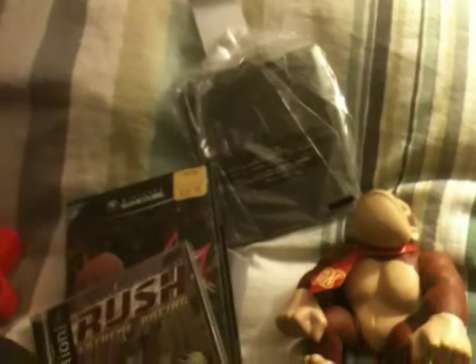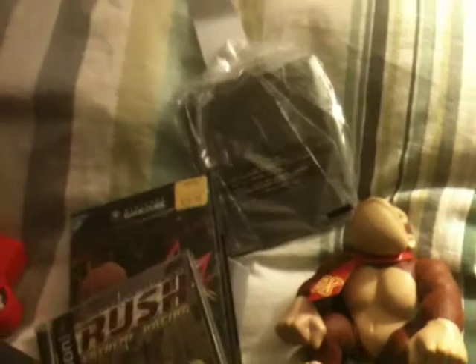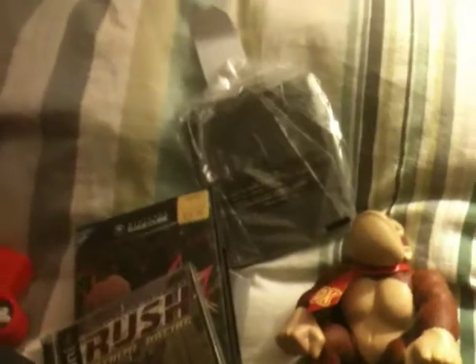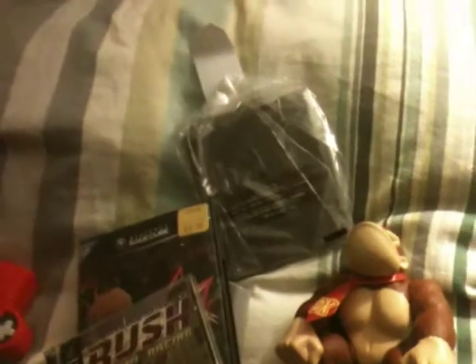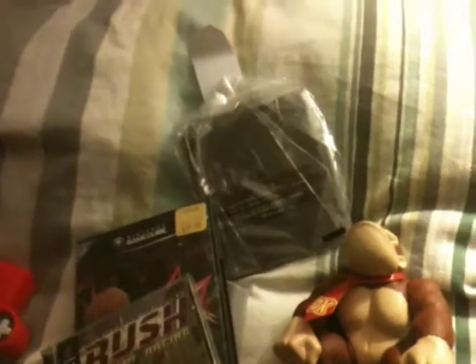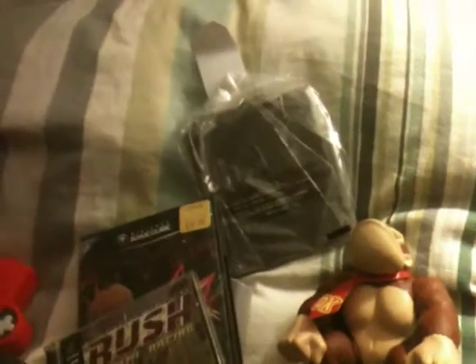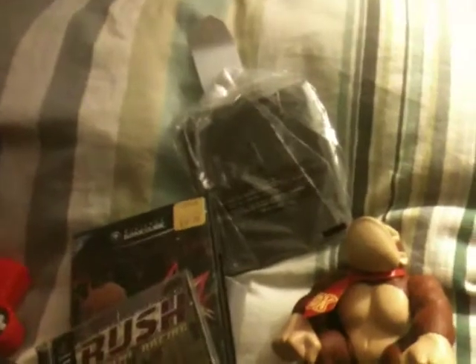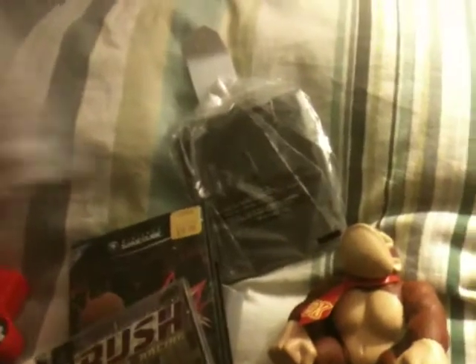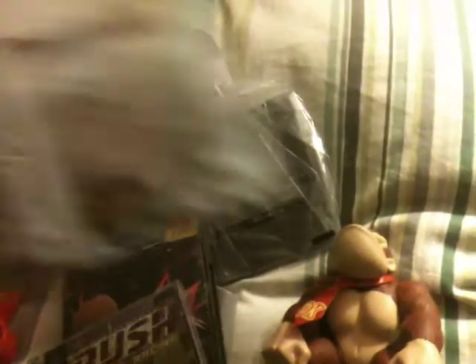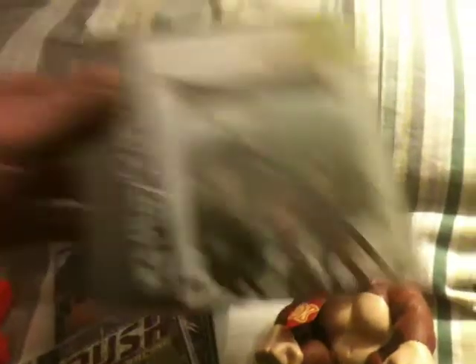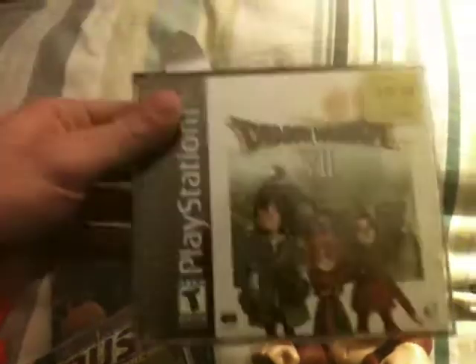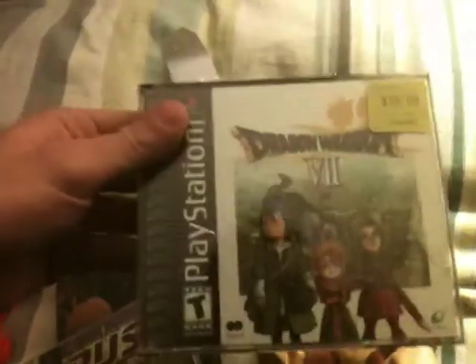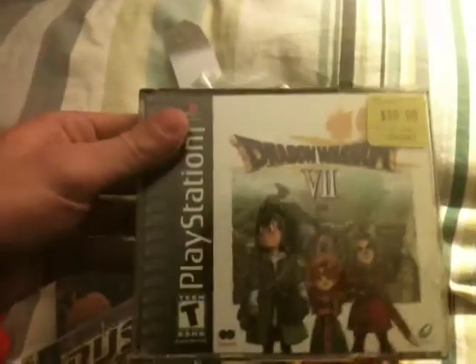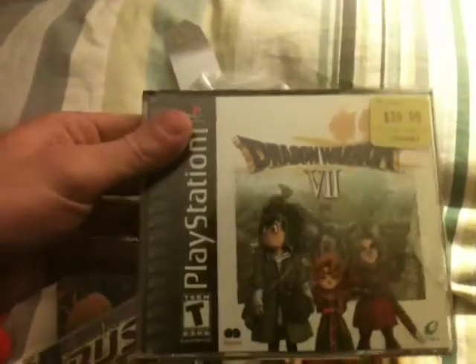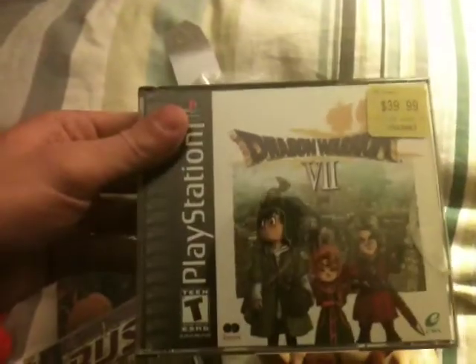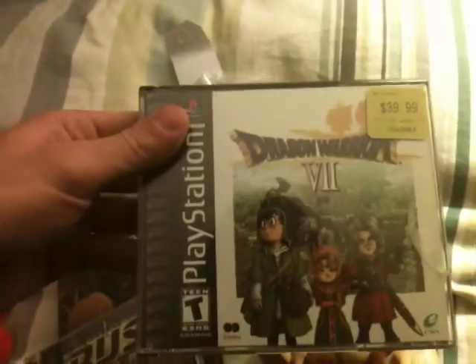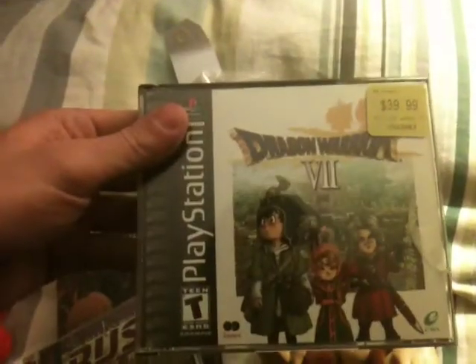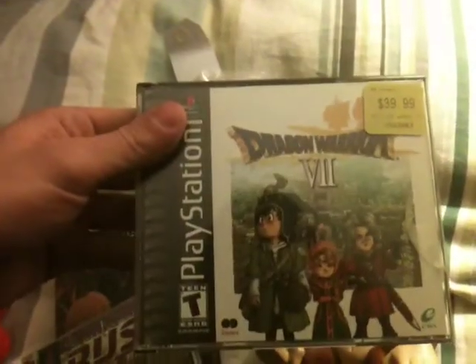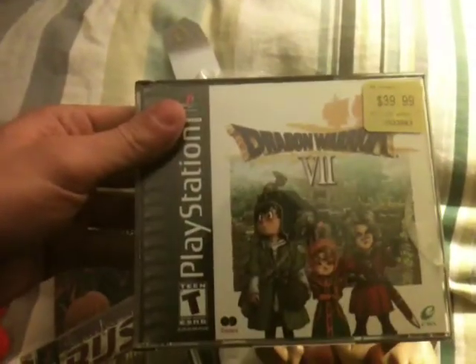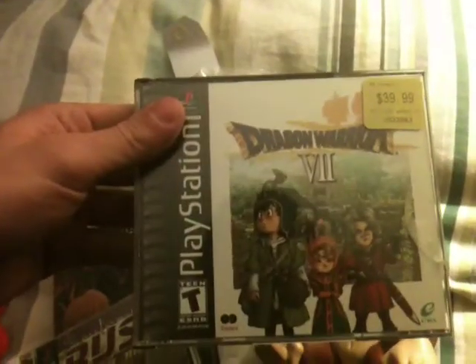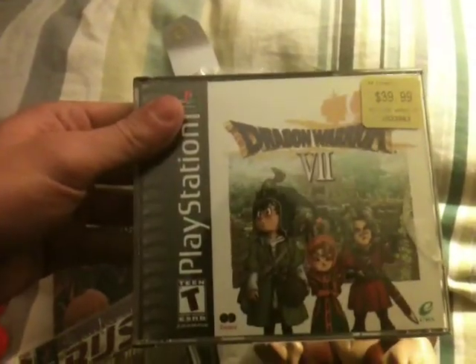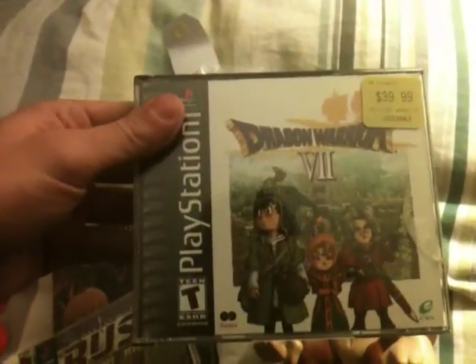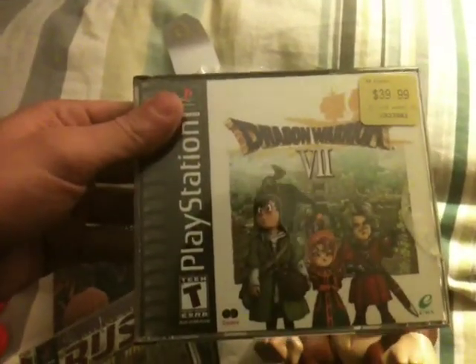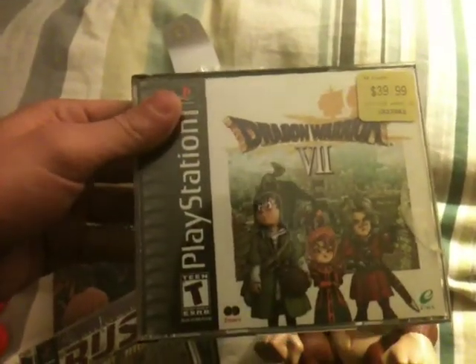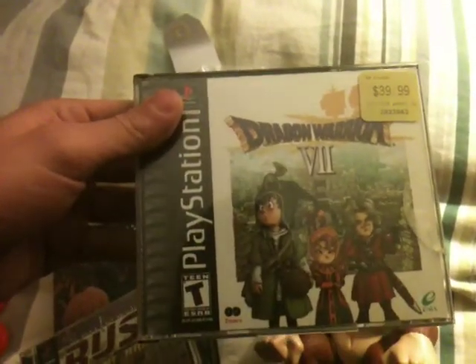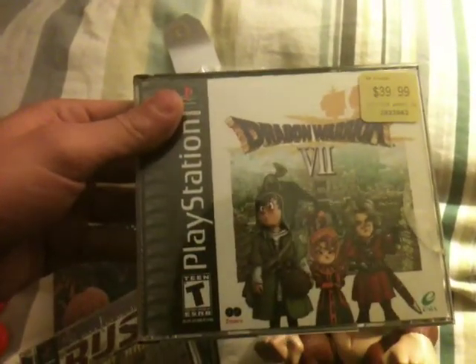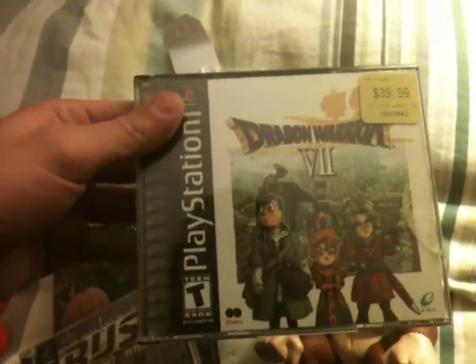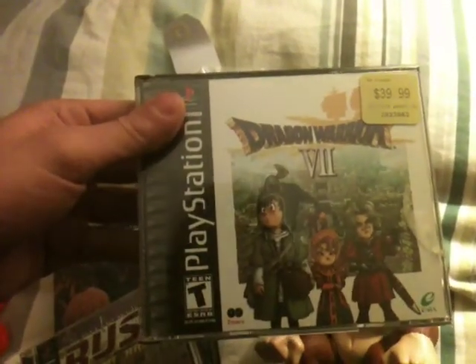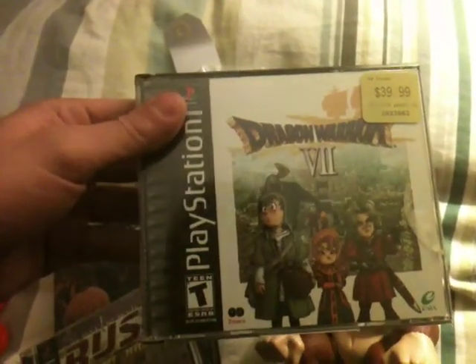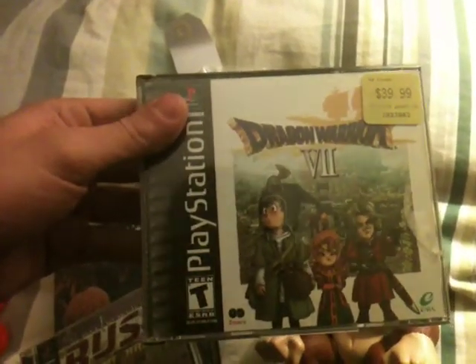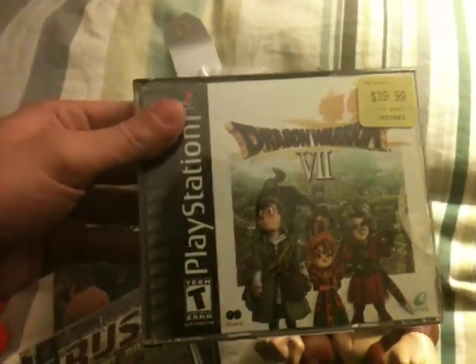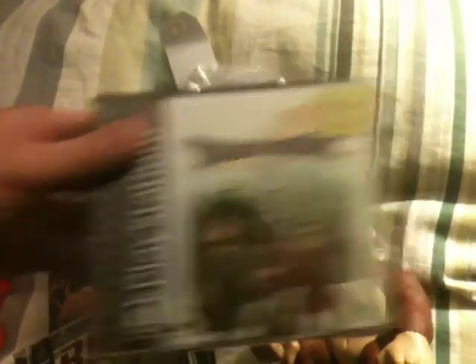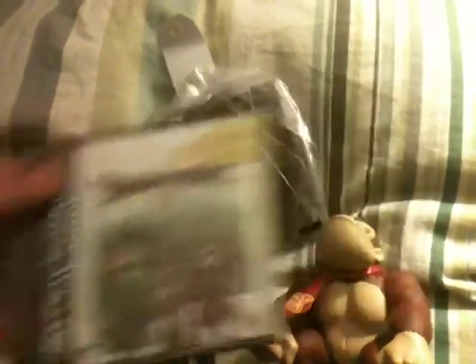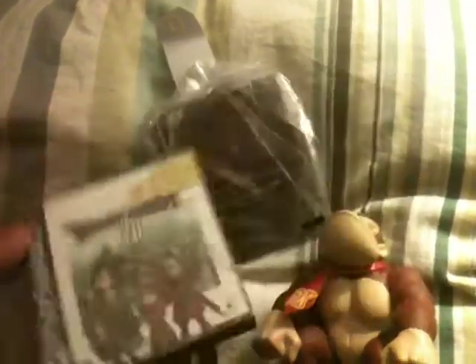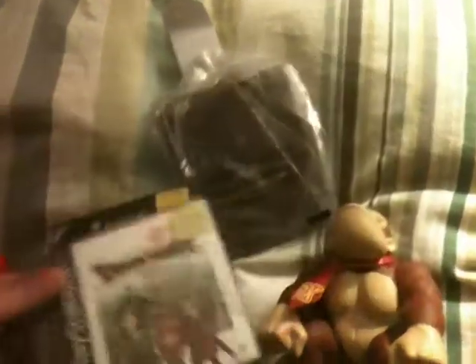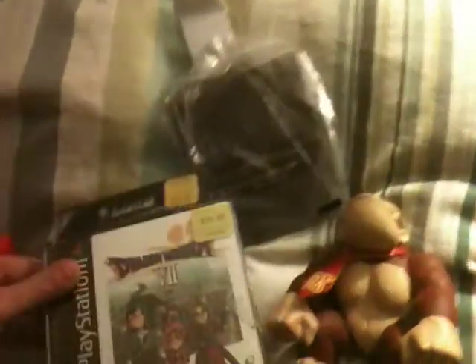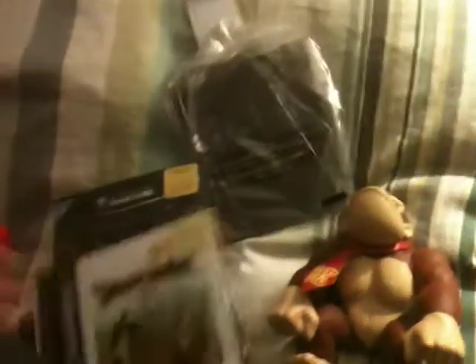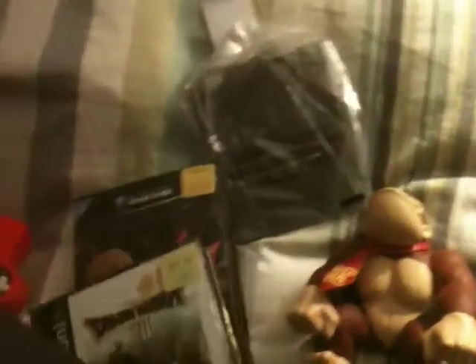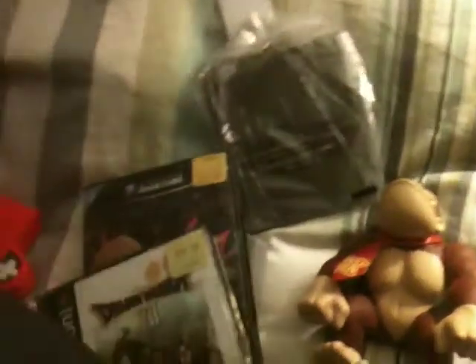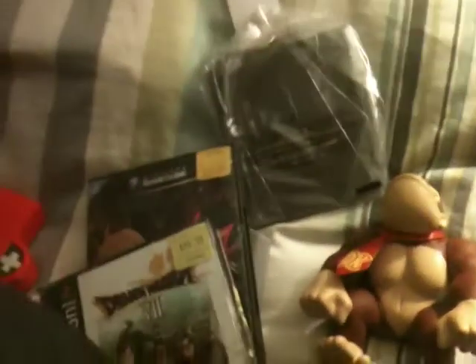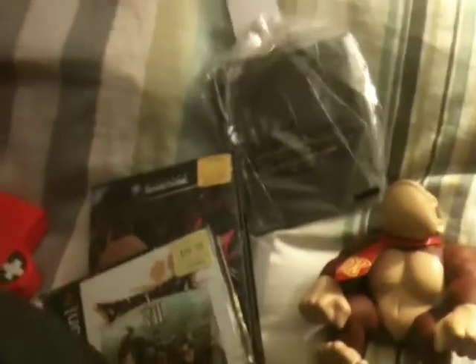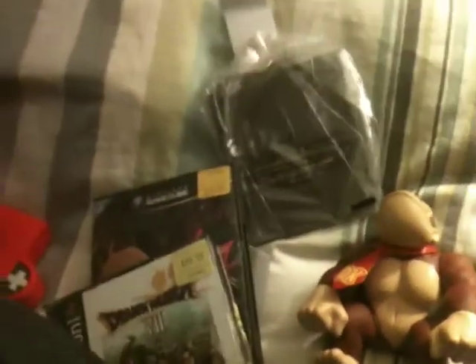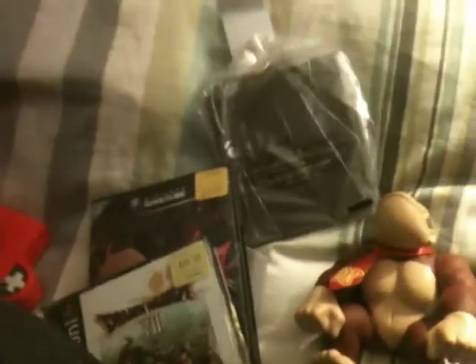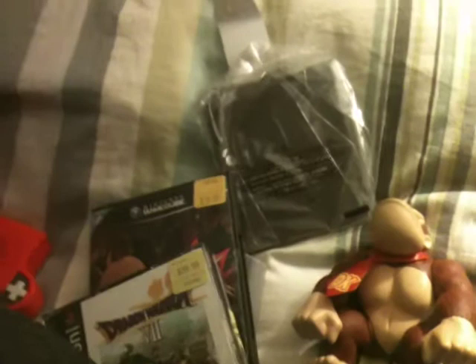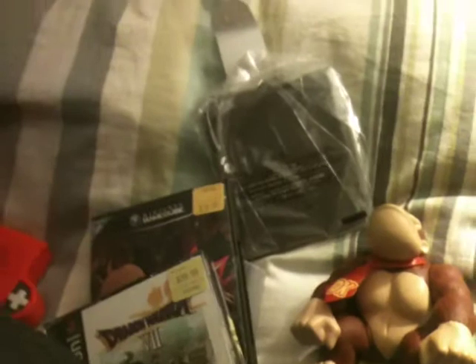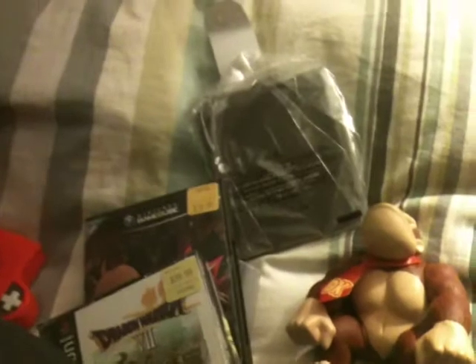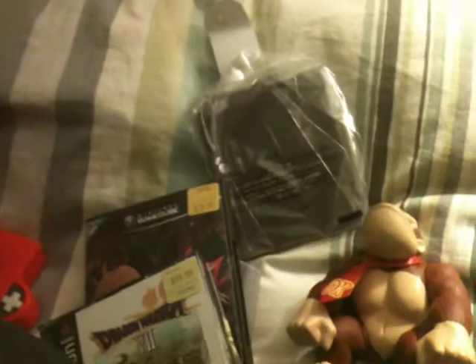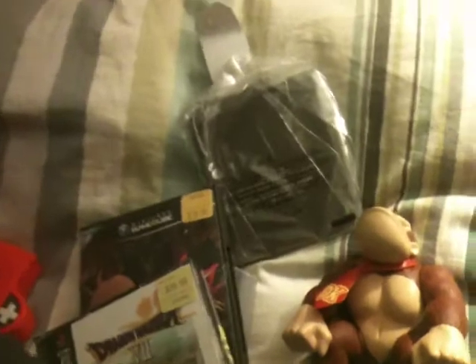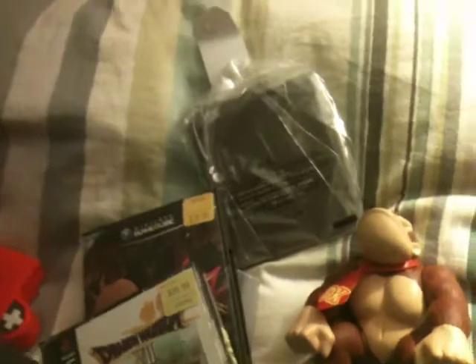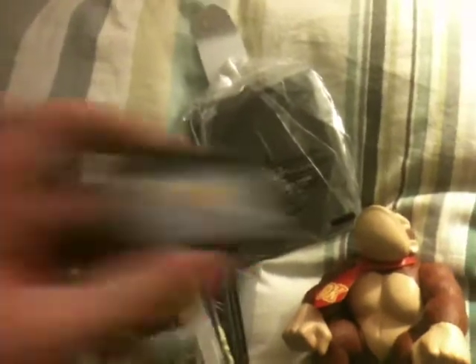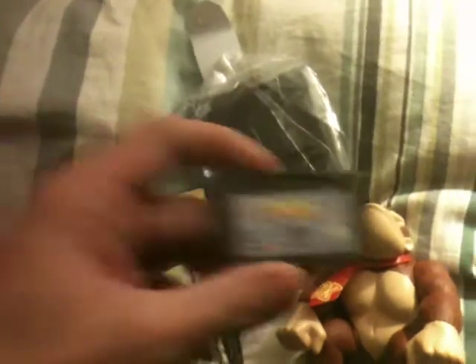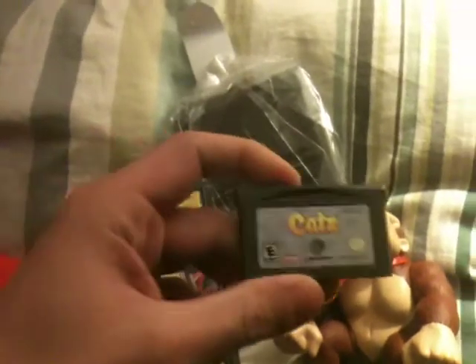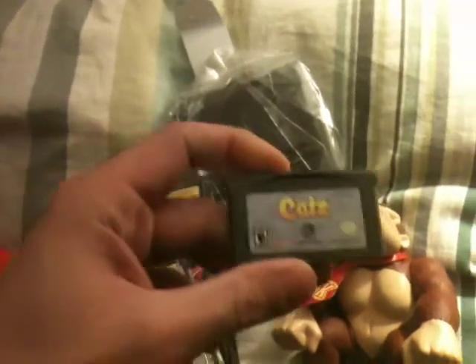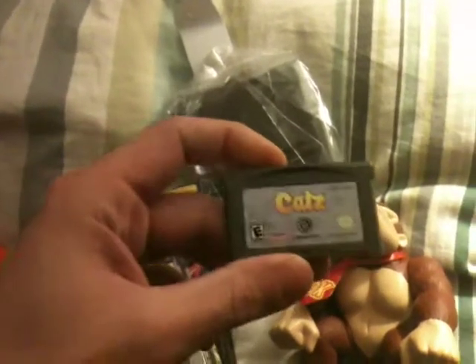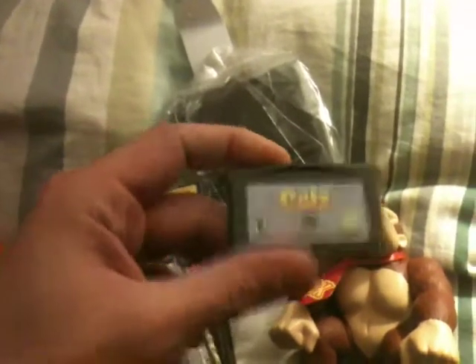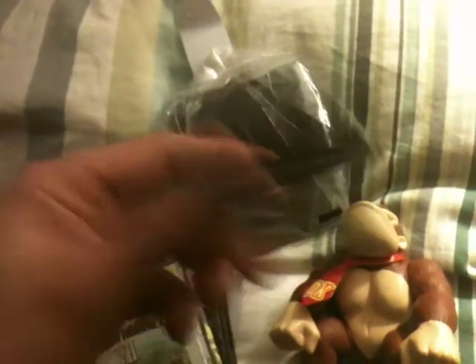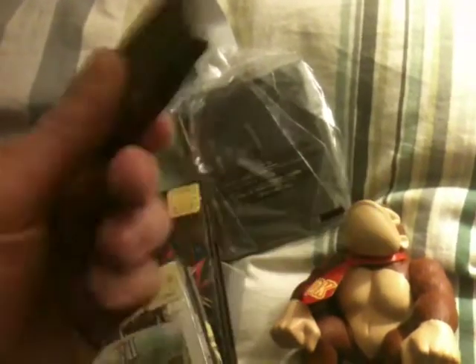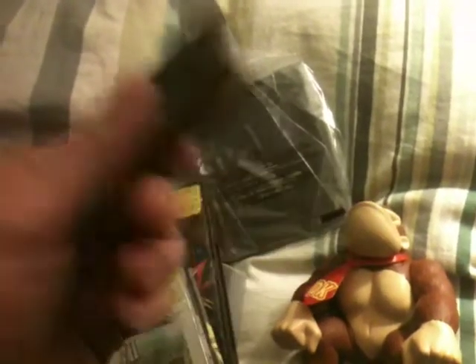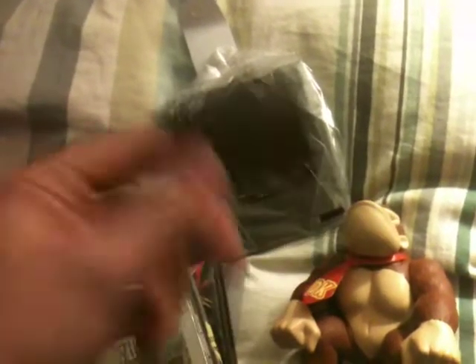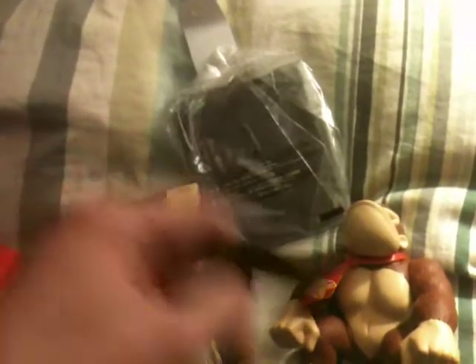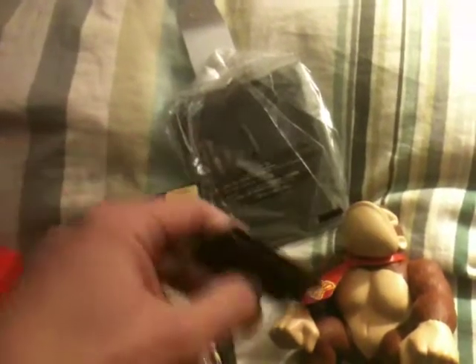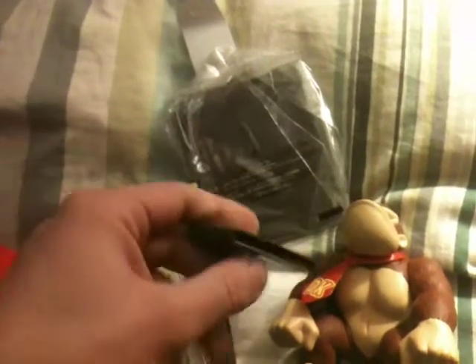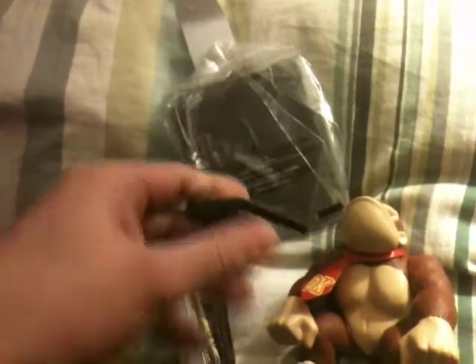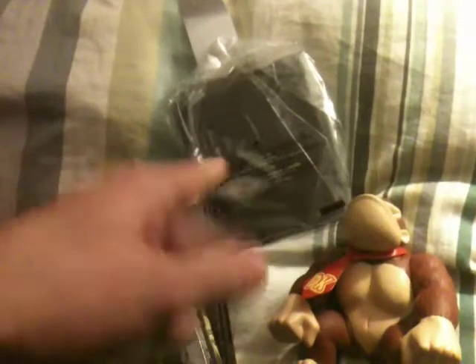And the best find of the day, I got Dragon Warrior 7 for the PlayStation 1. And then someone gave me Cats for Game Boy Advance.